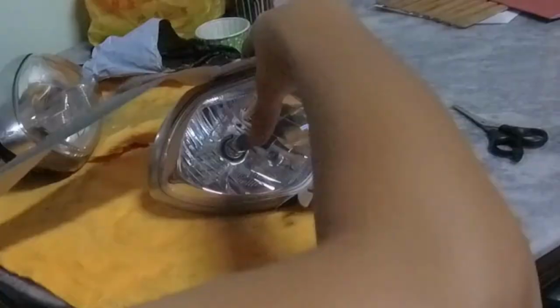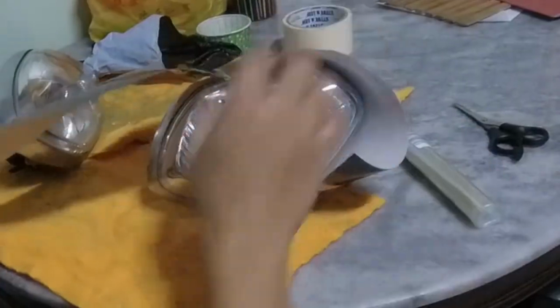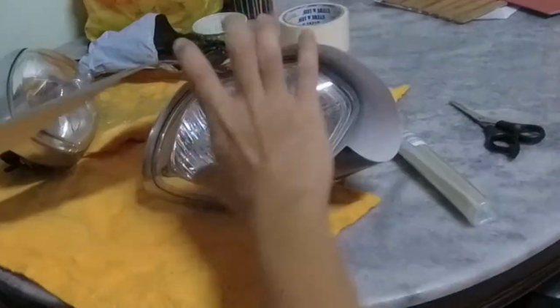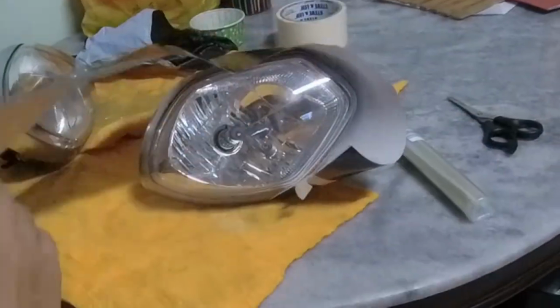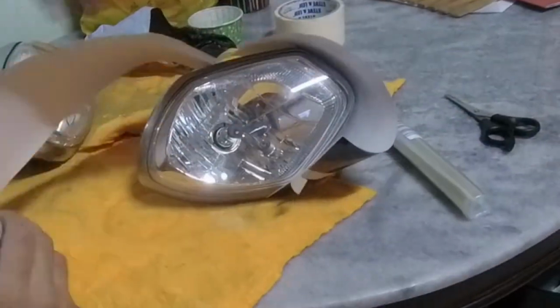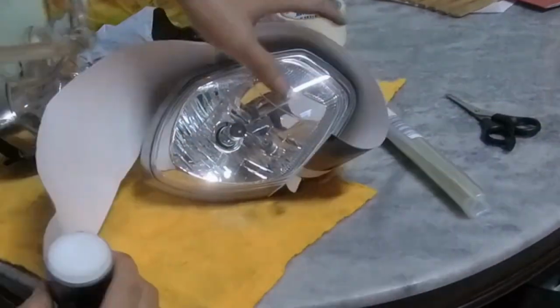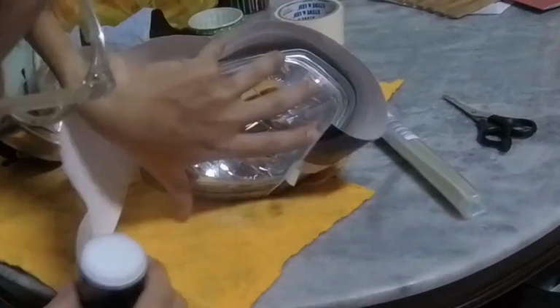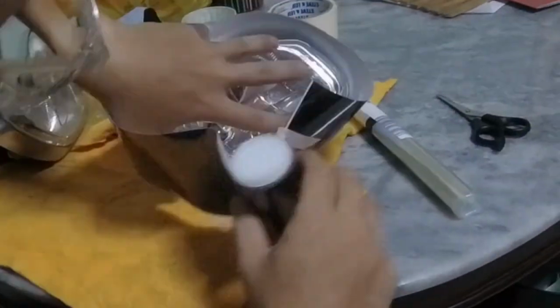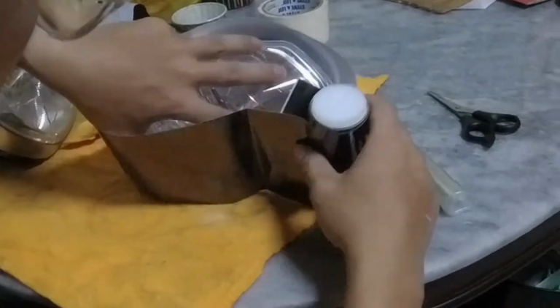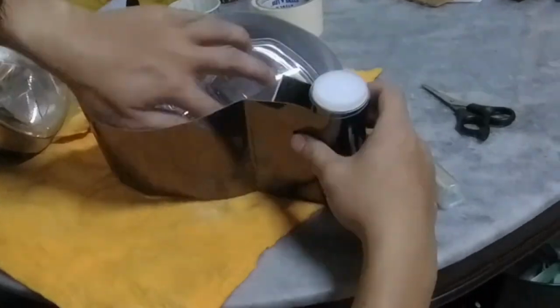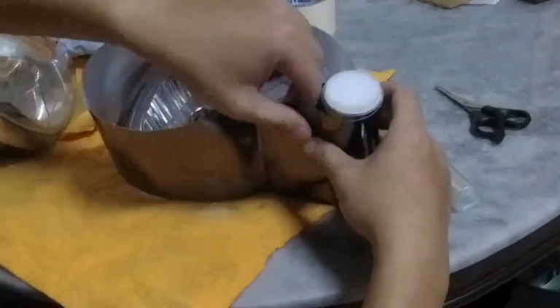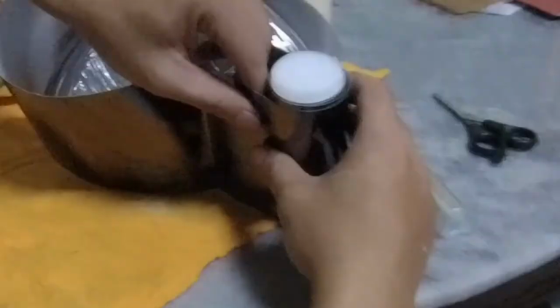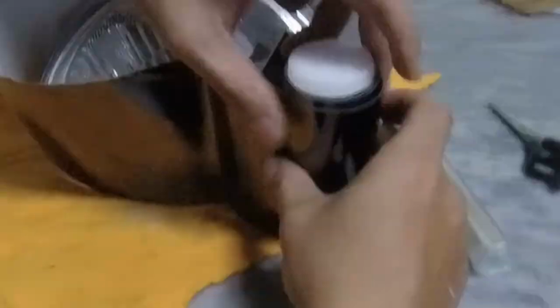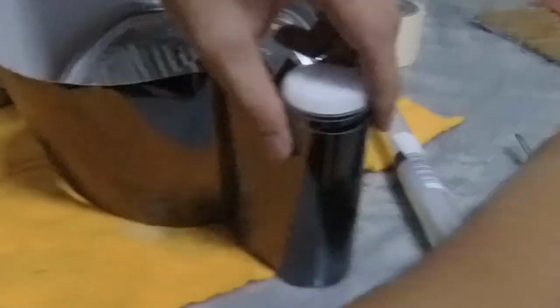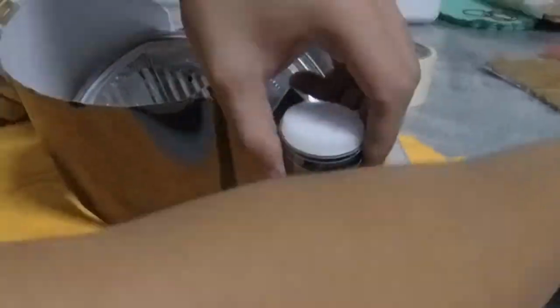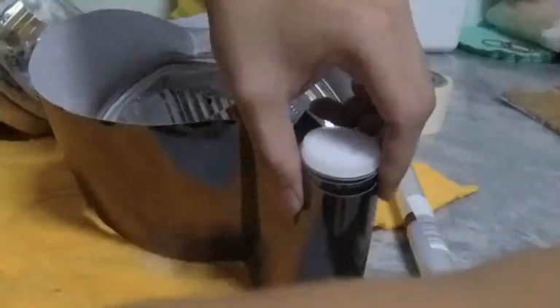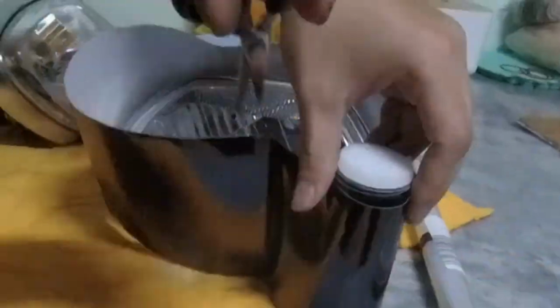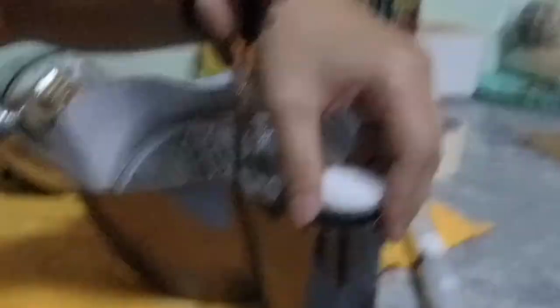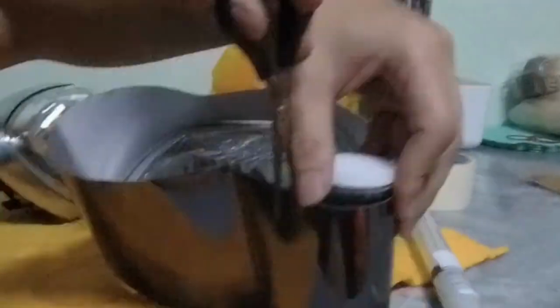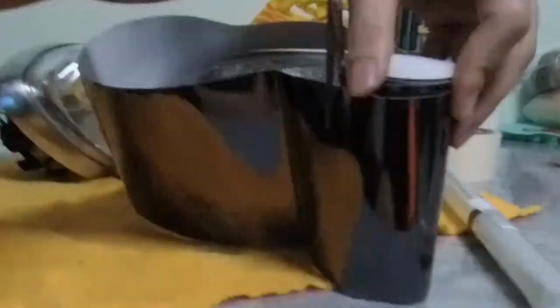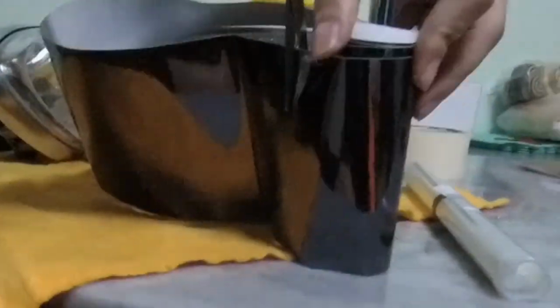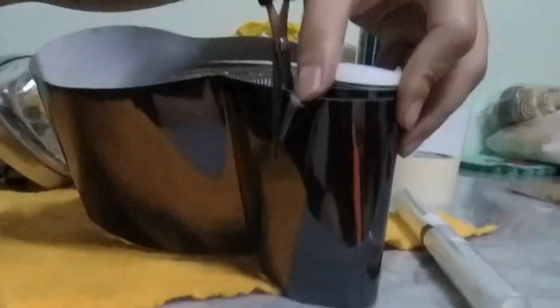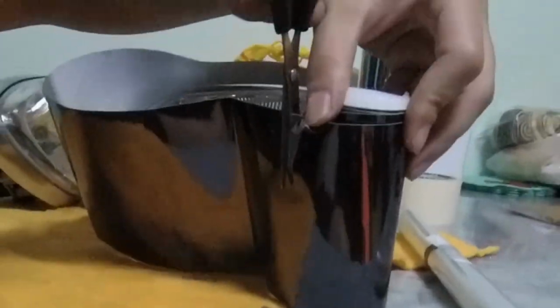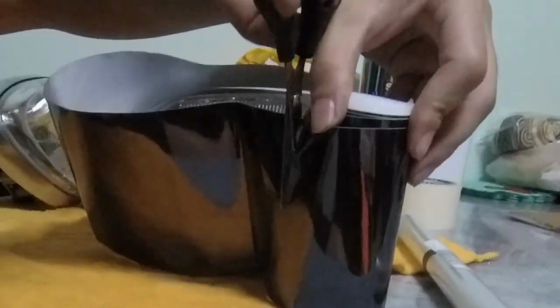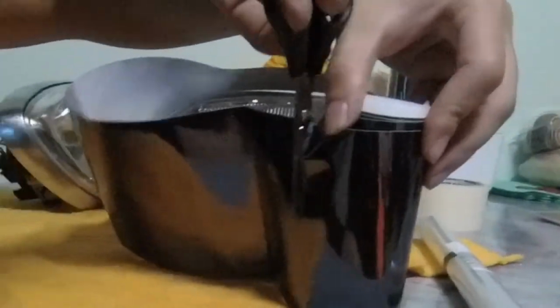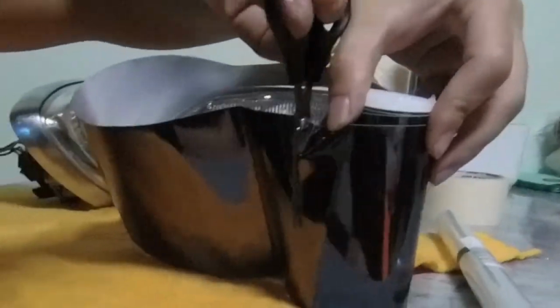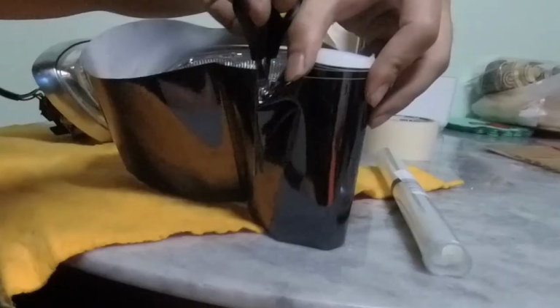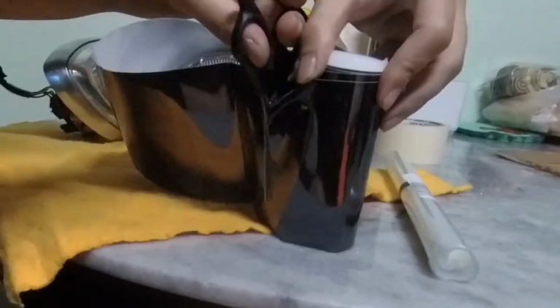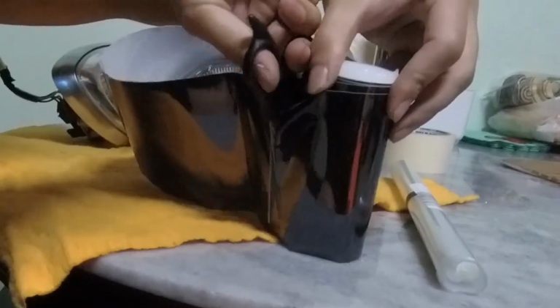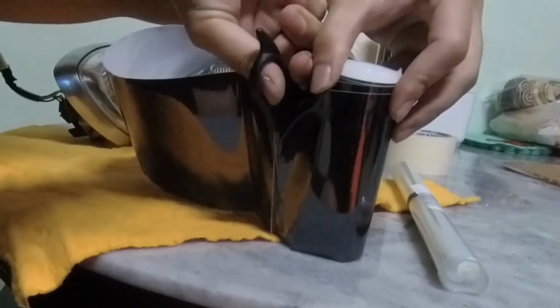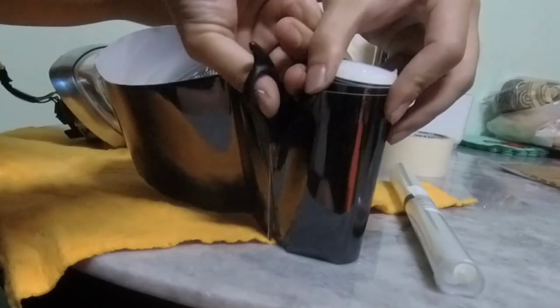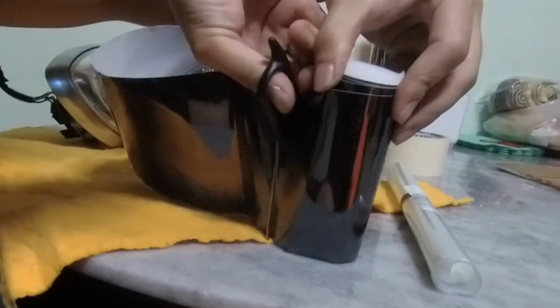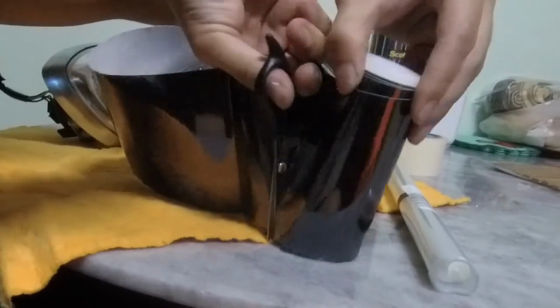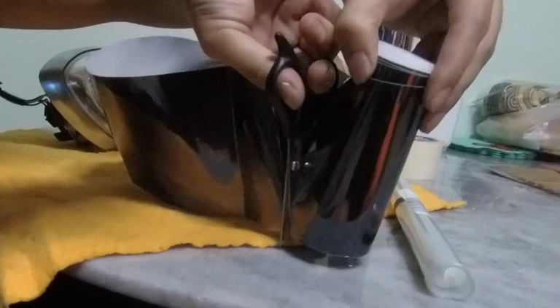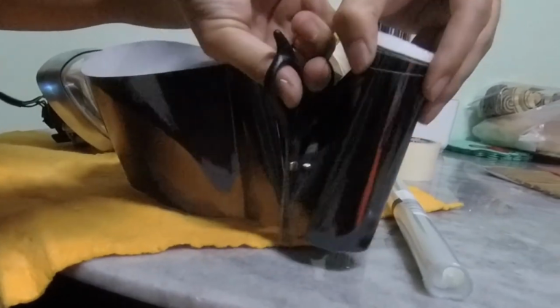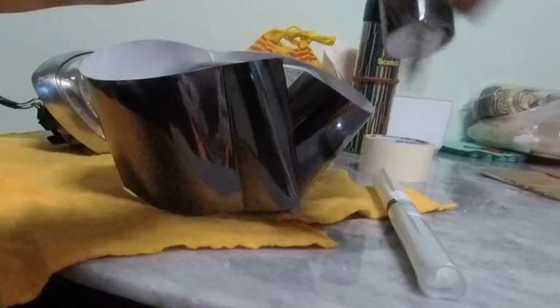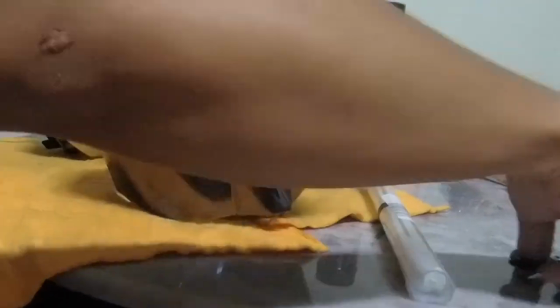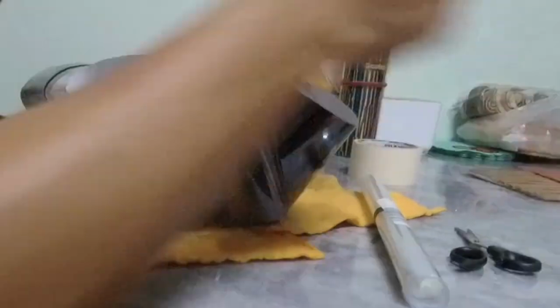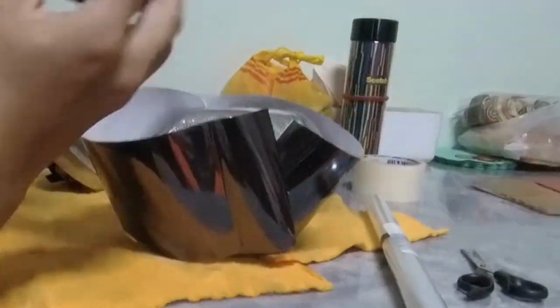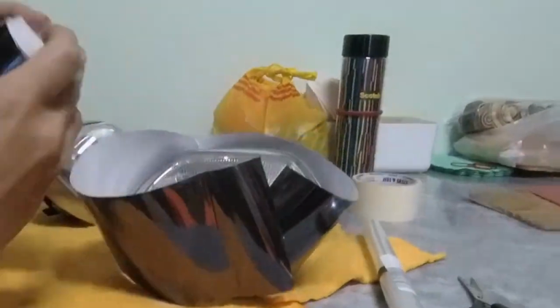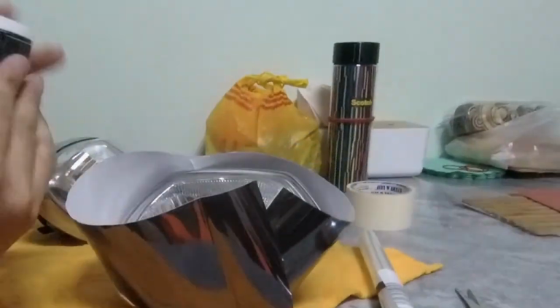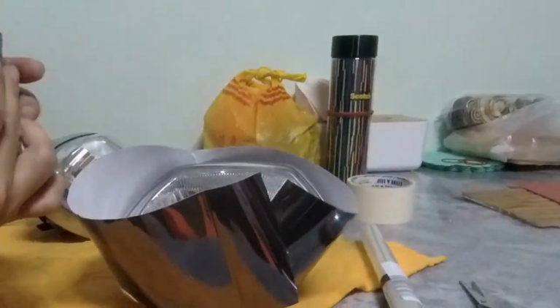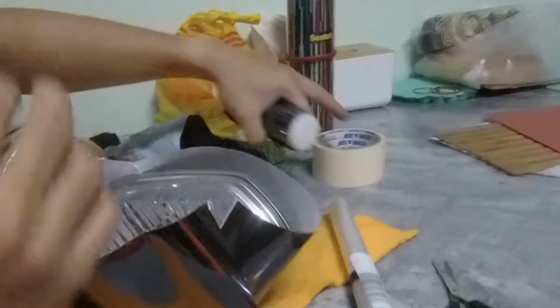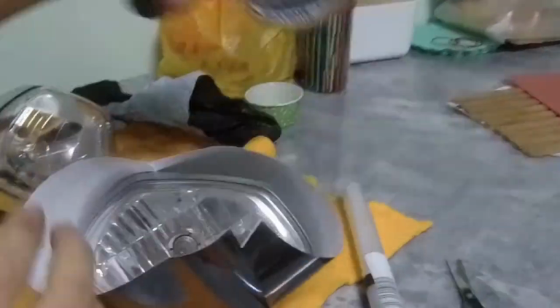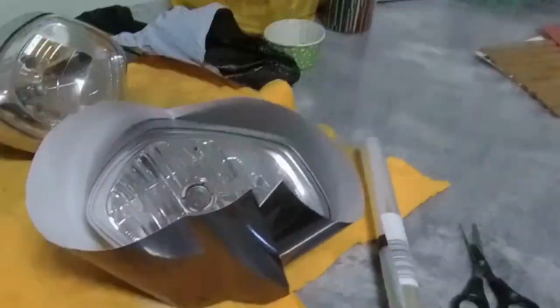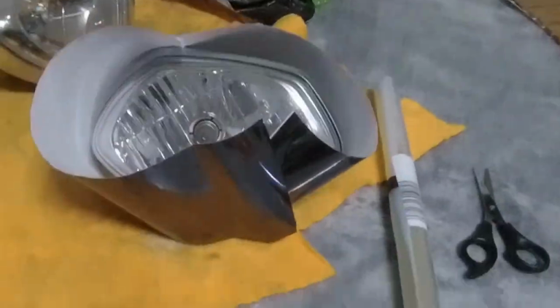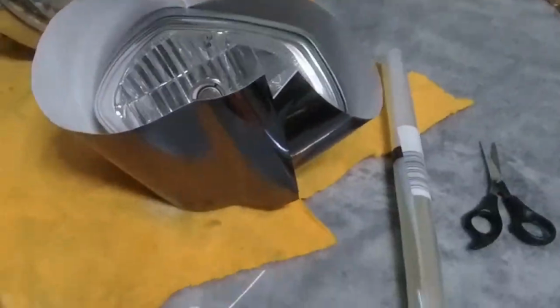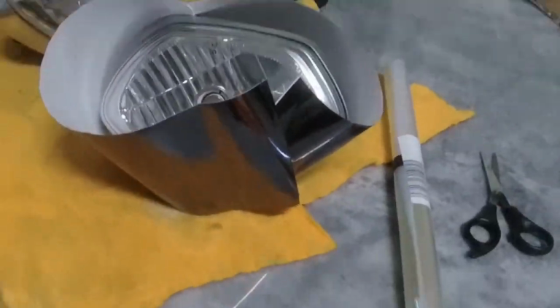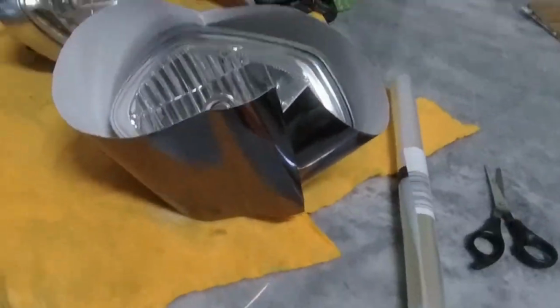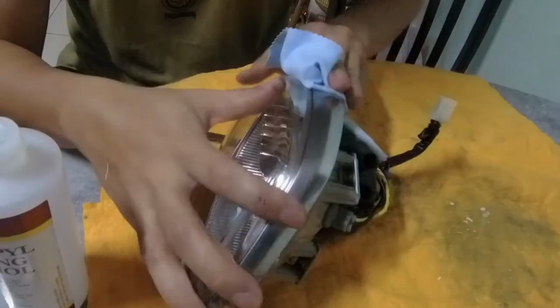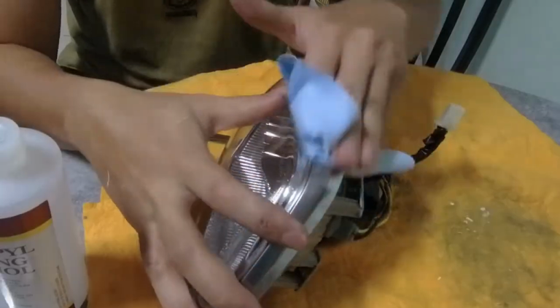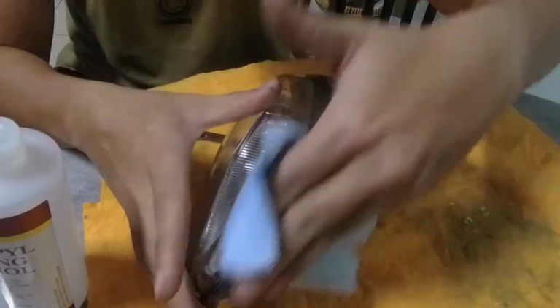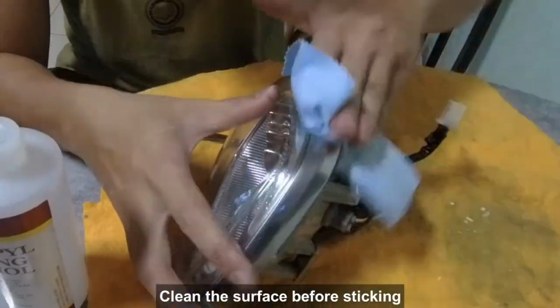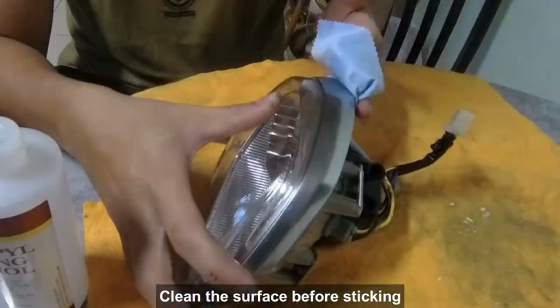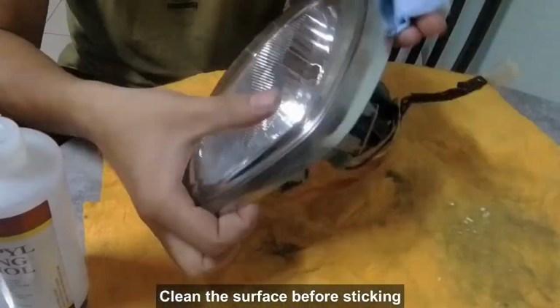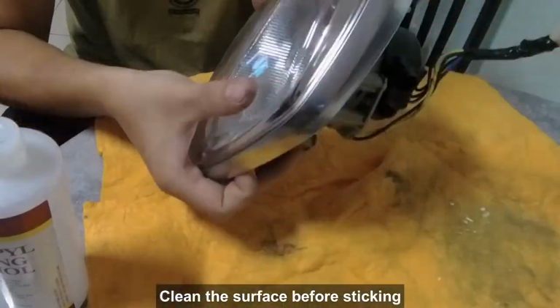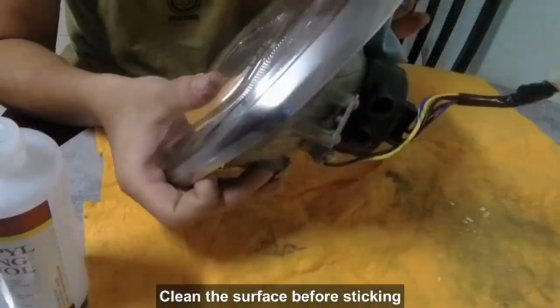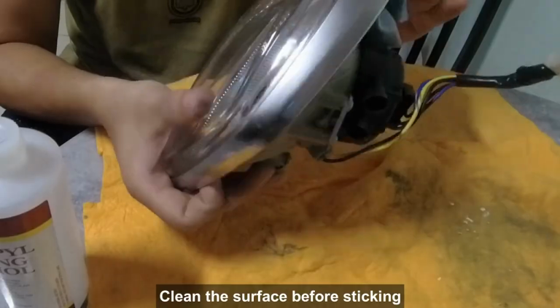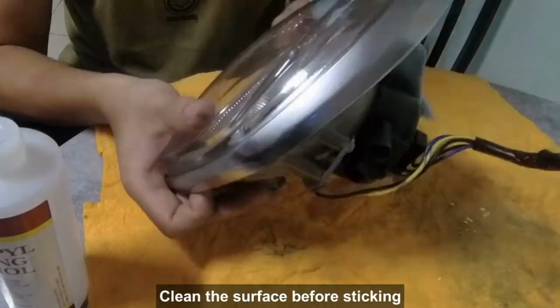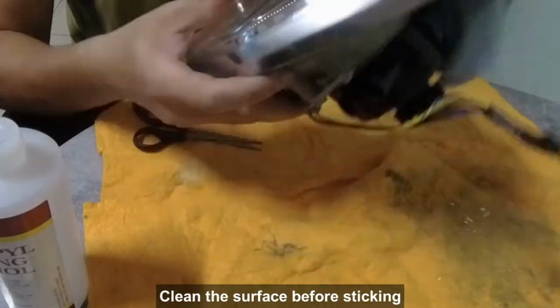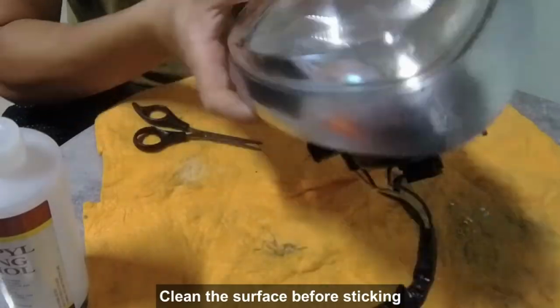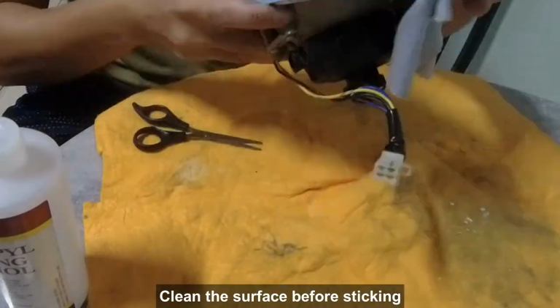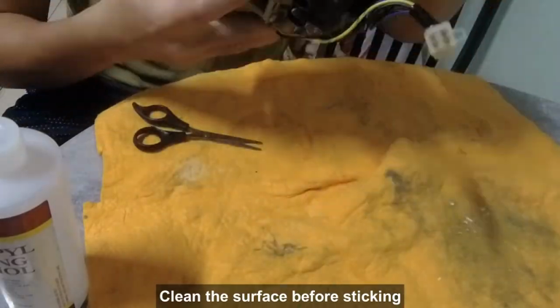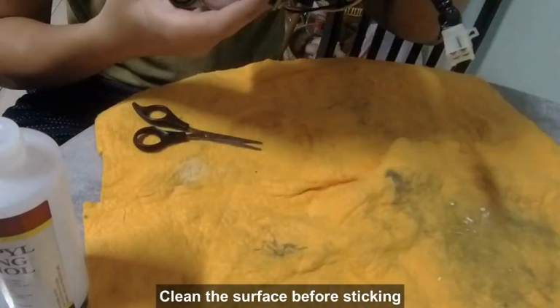We then wrapped the headlight ring with a black chrome vinyl wrap to cover up the scratches and also to make it look more stealthy.